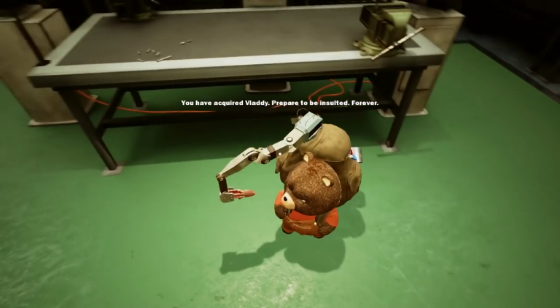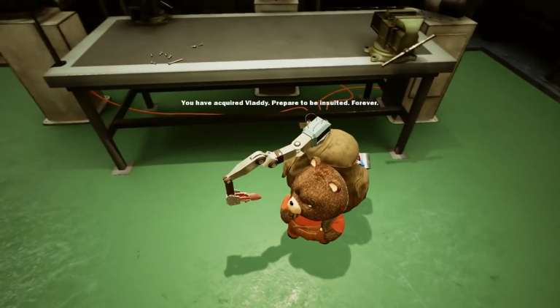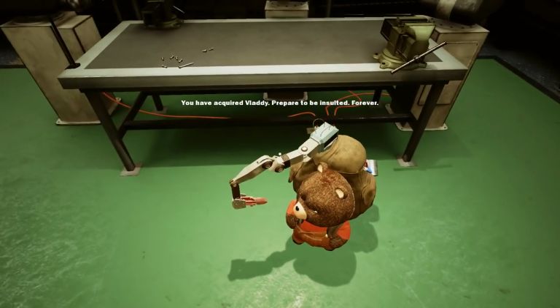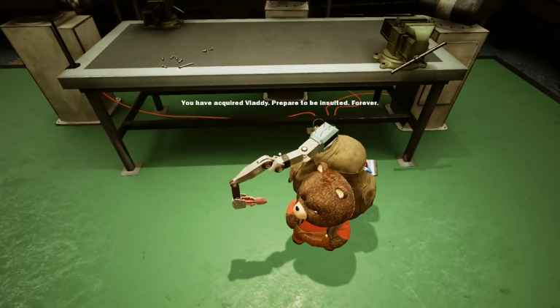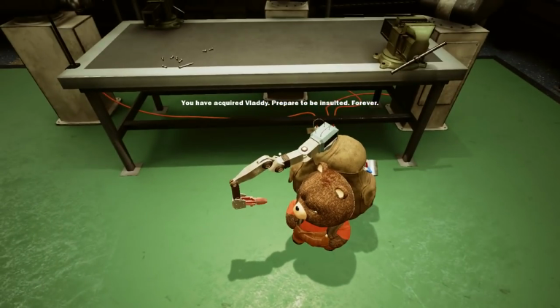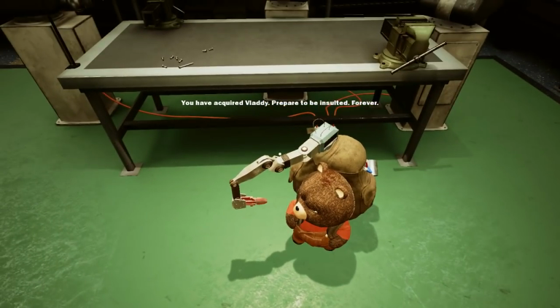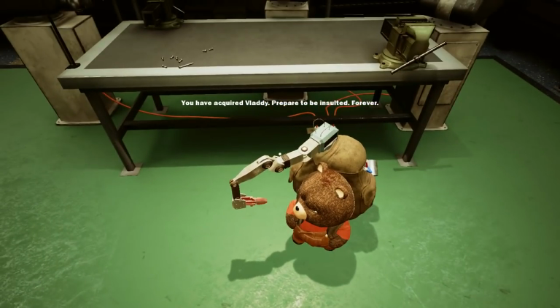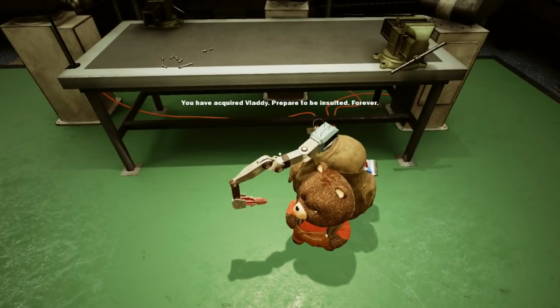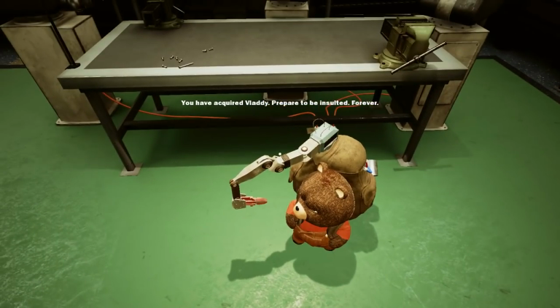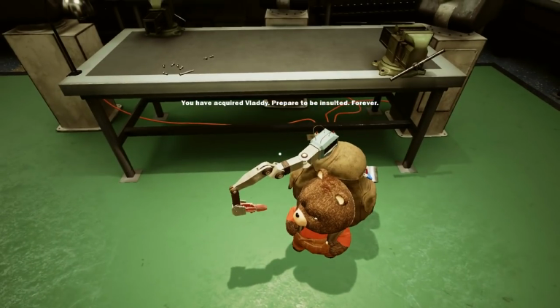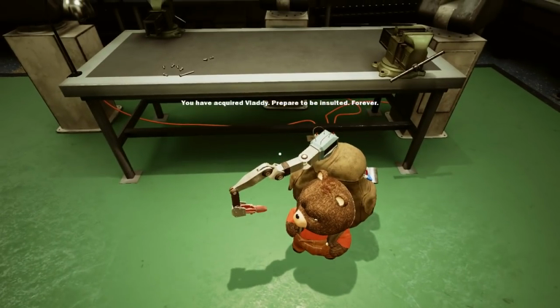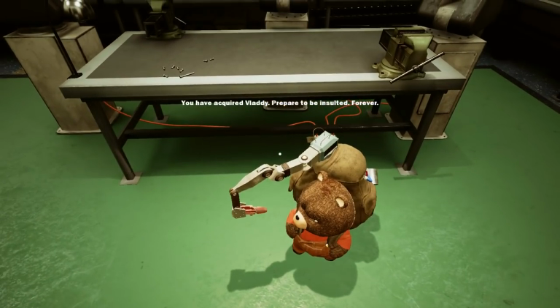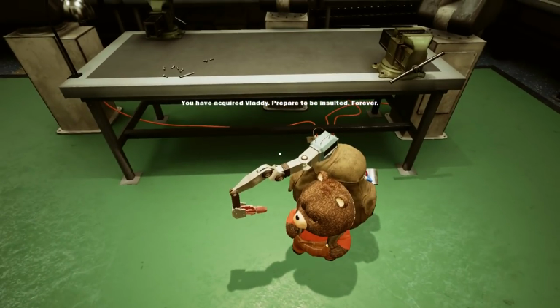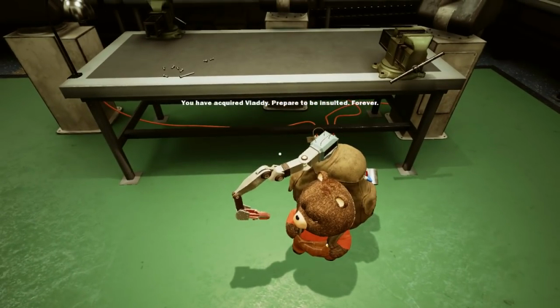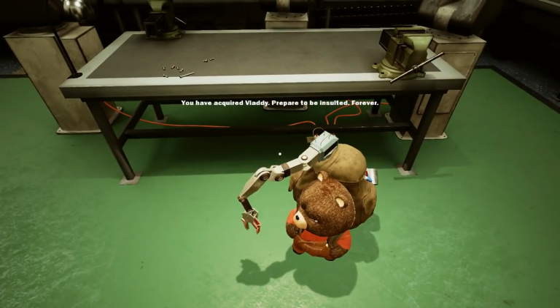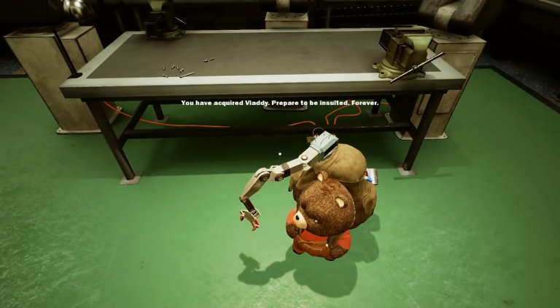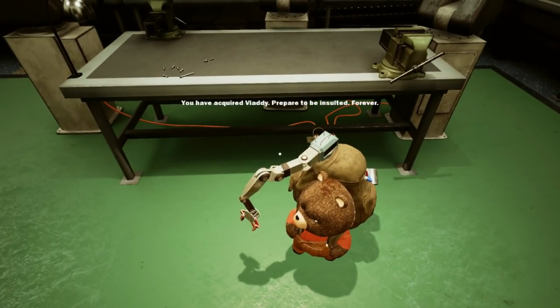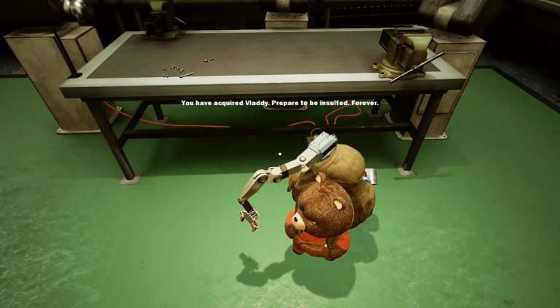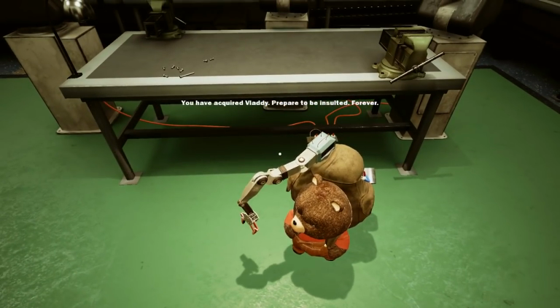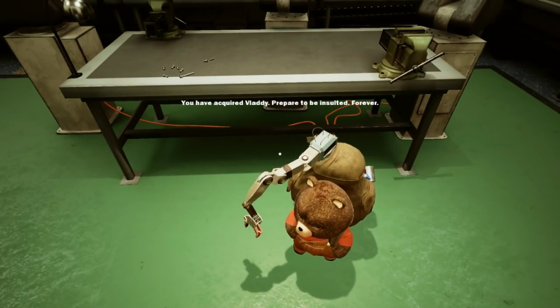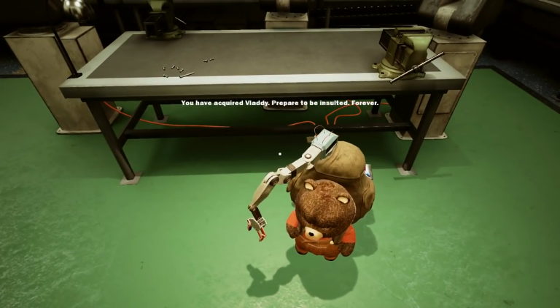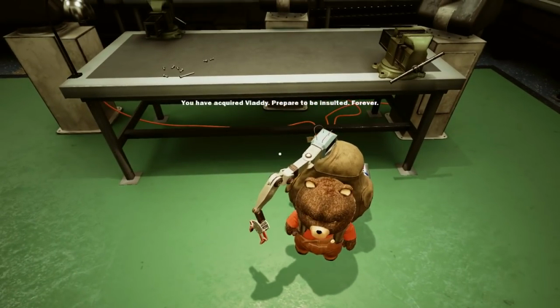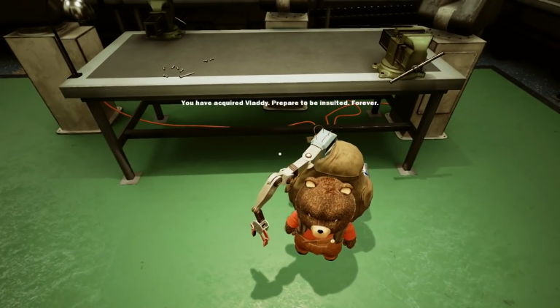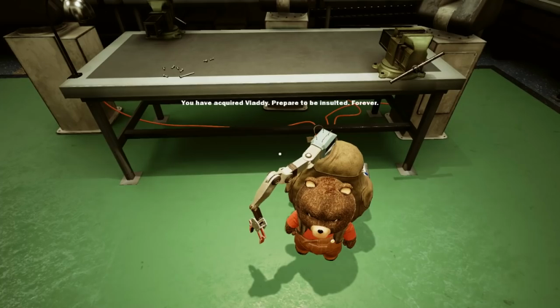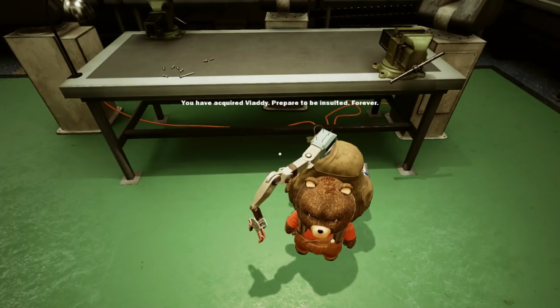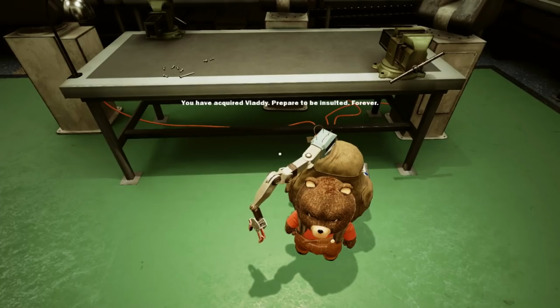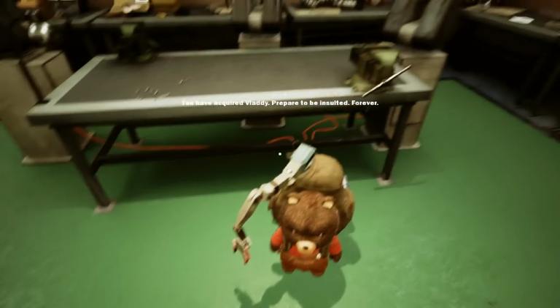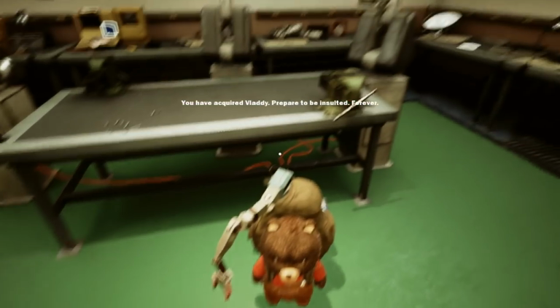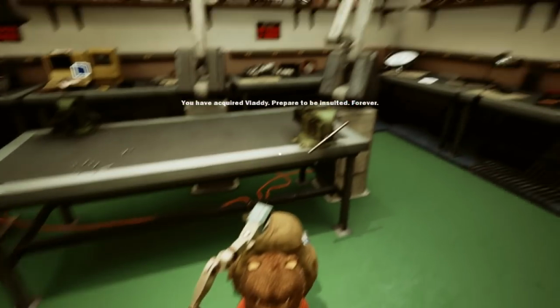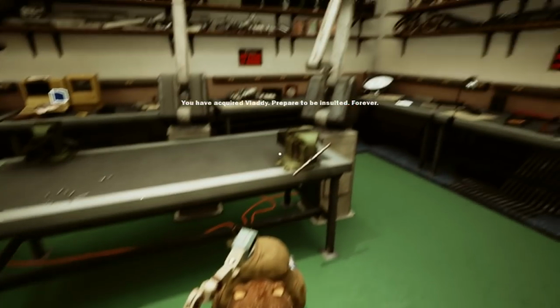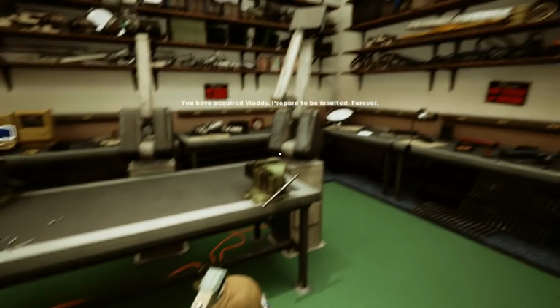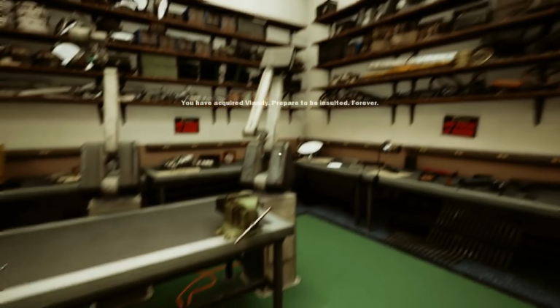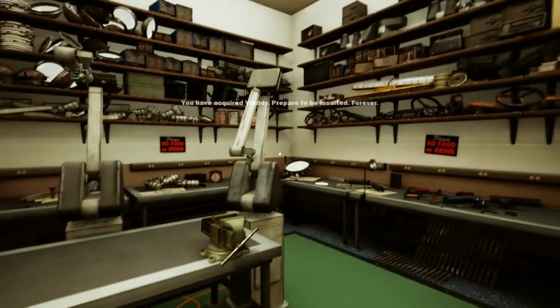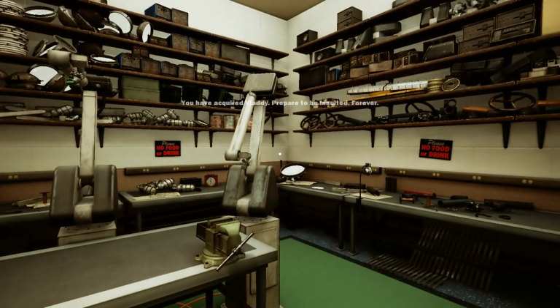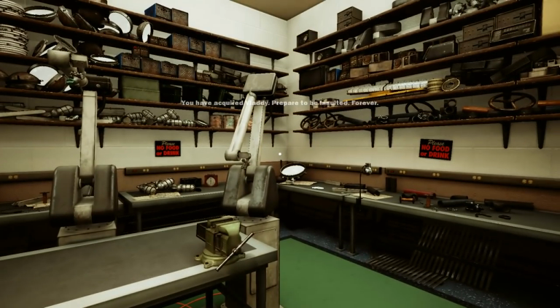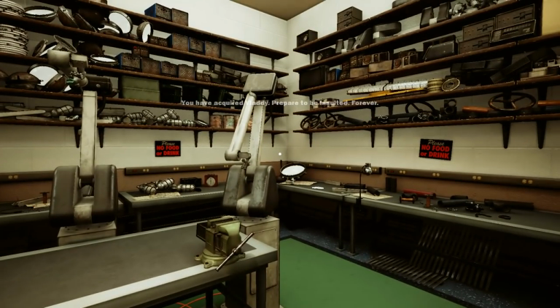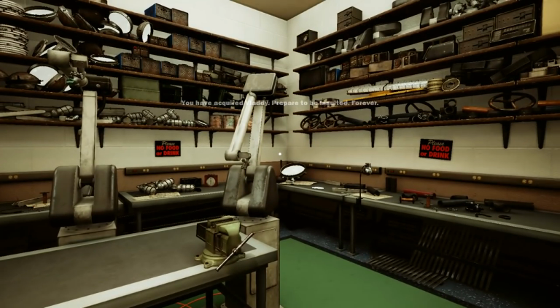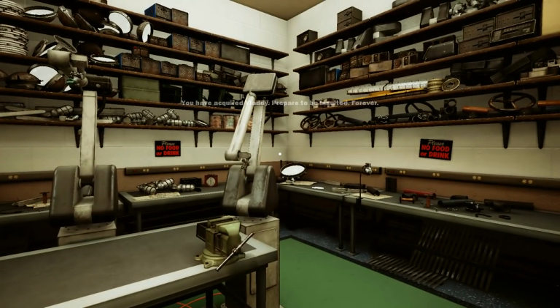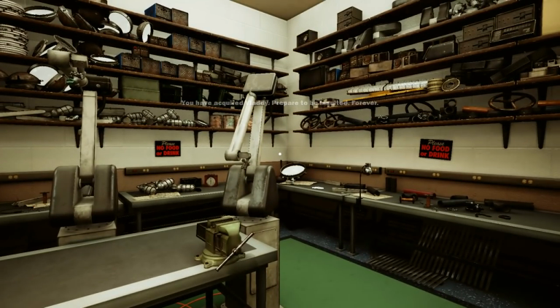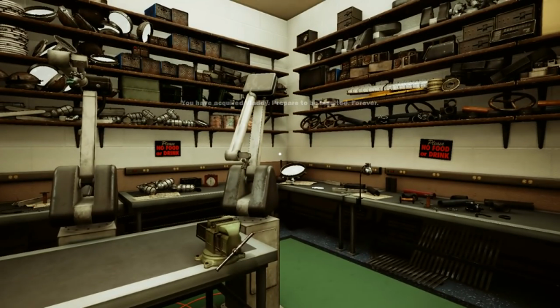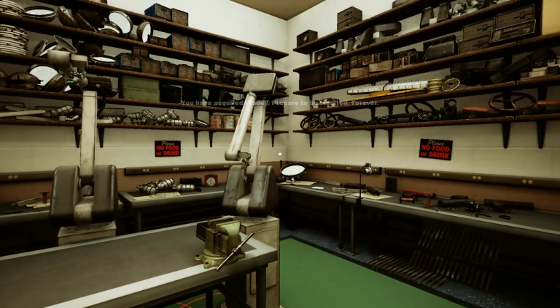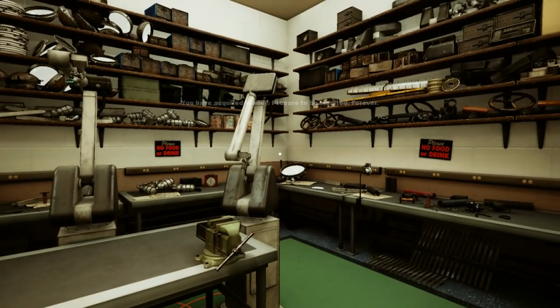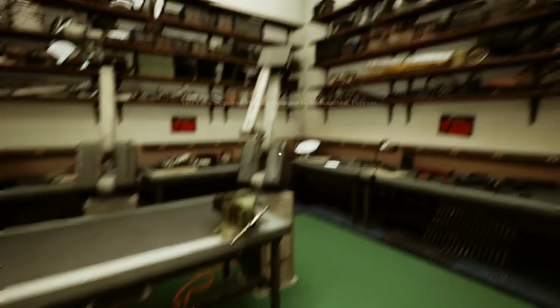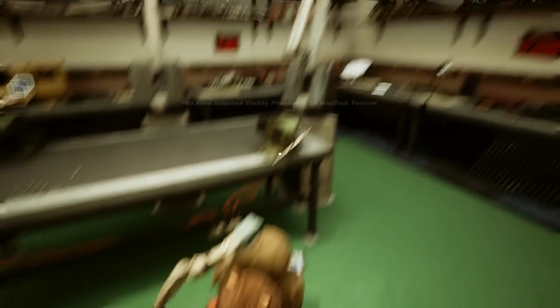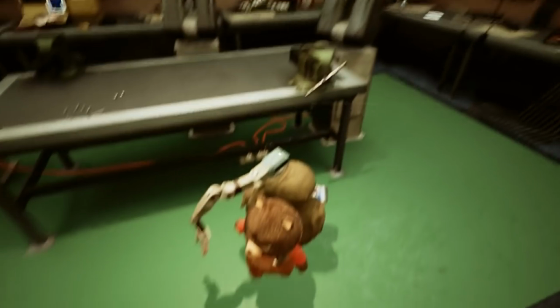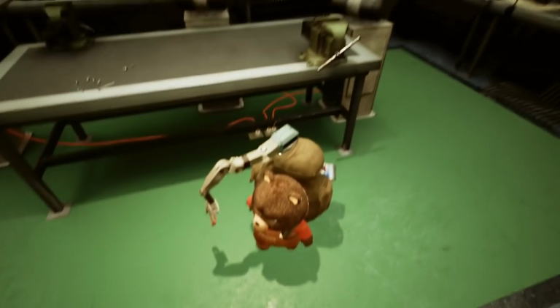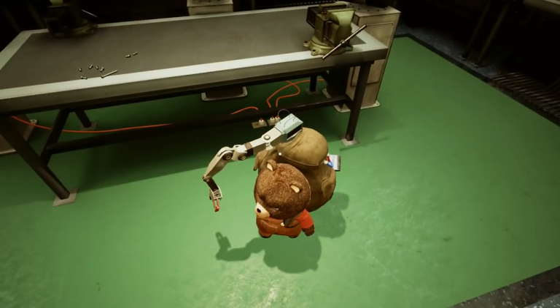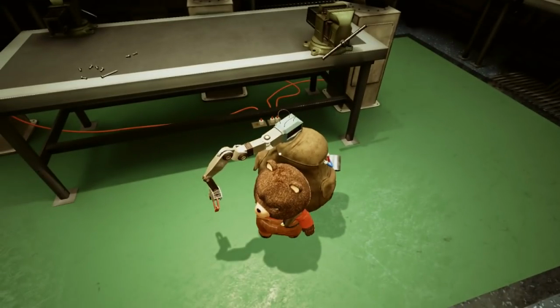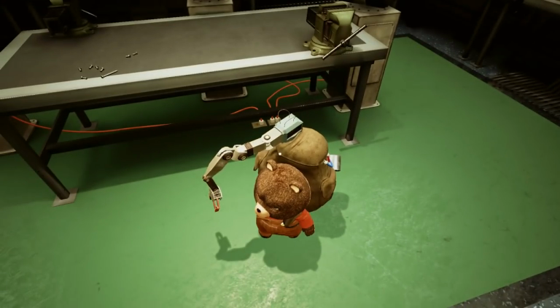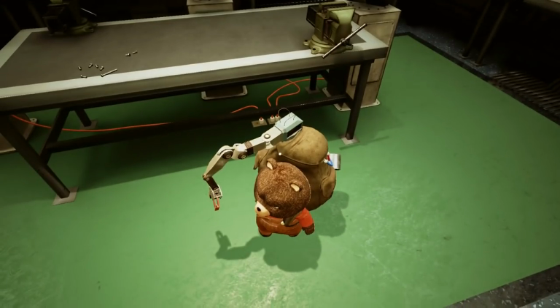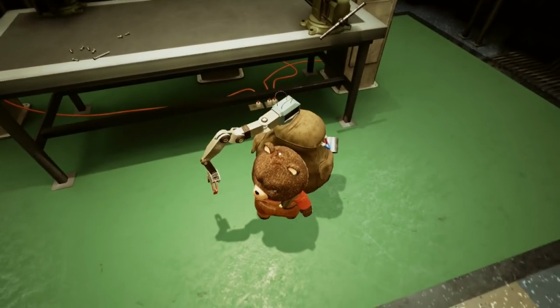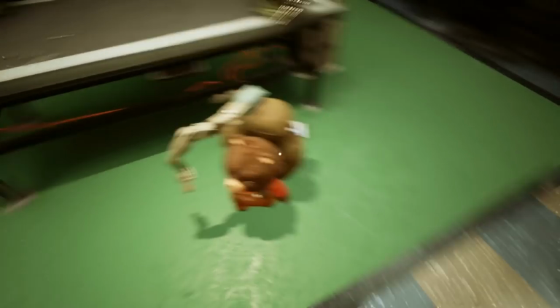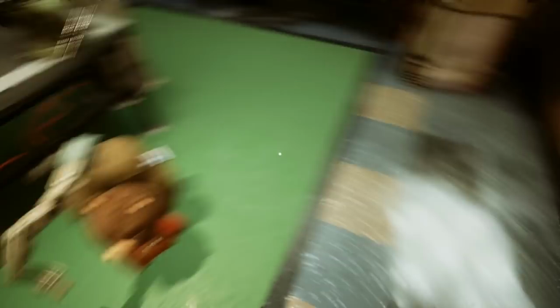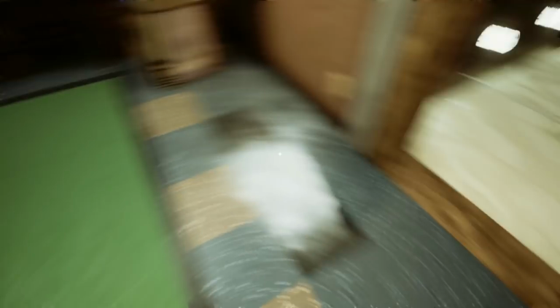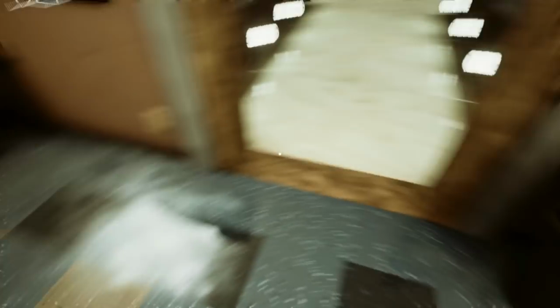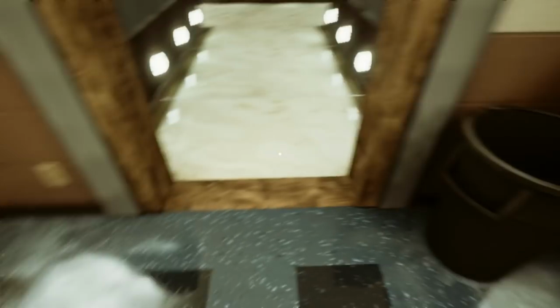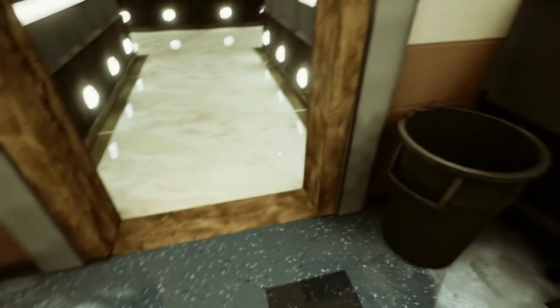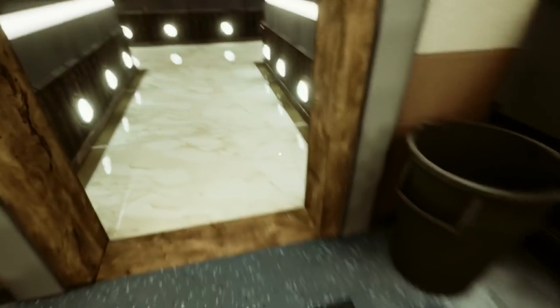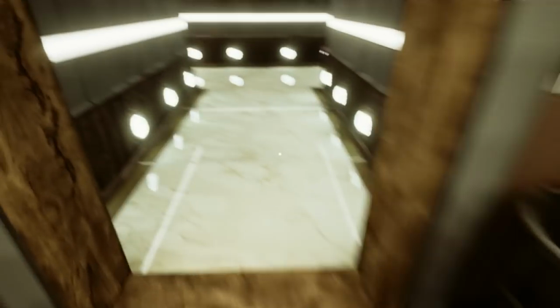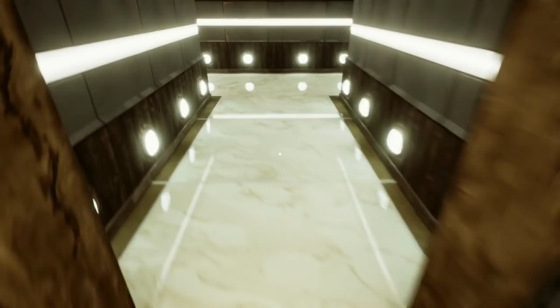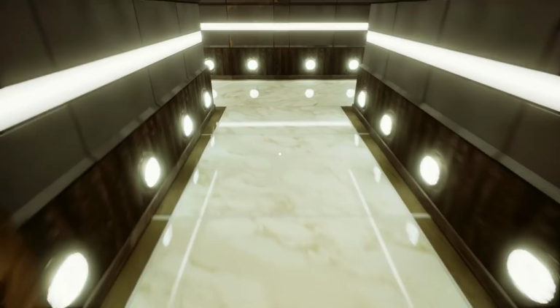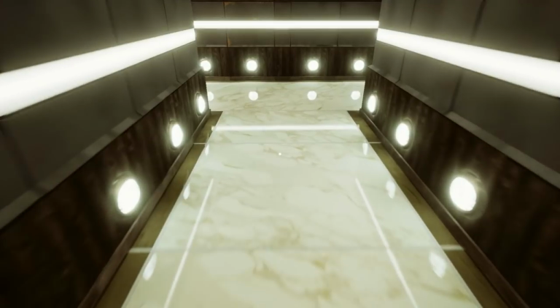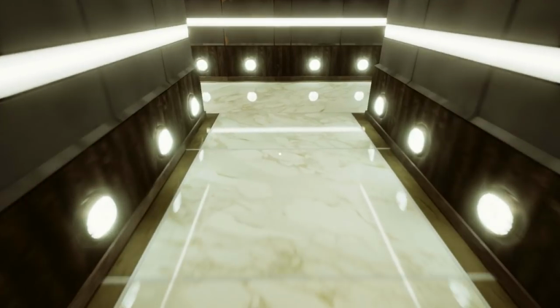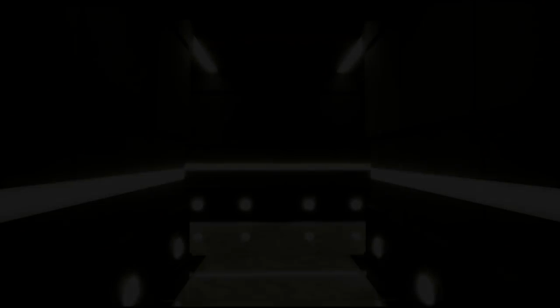You've acquired Vlady - prepared to be insulted forever. Come on then, you little prick.